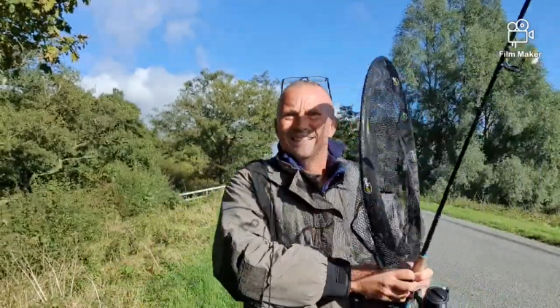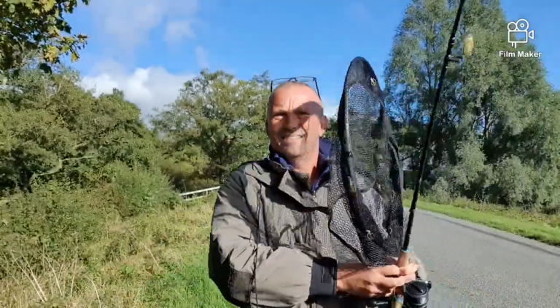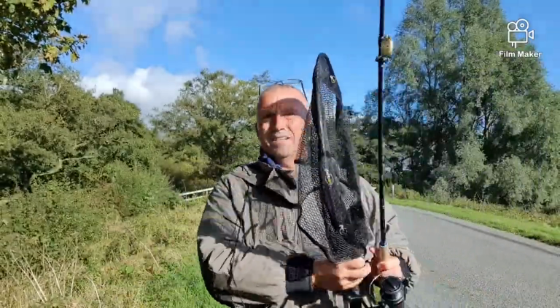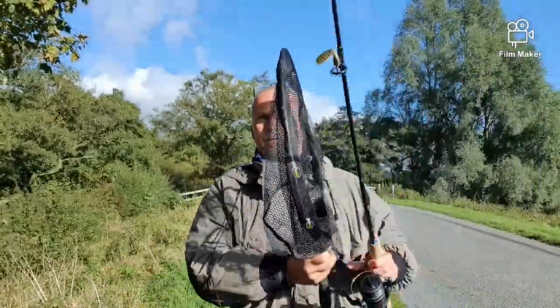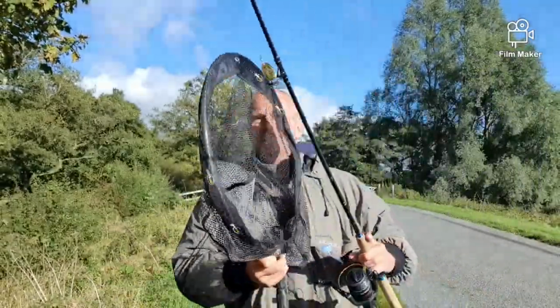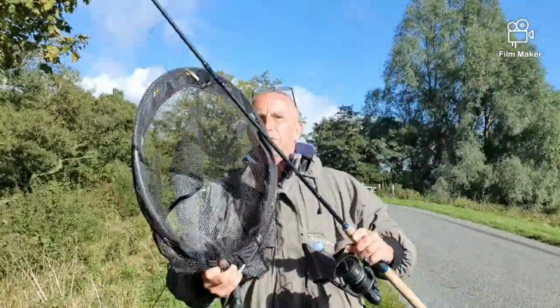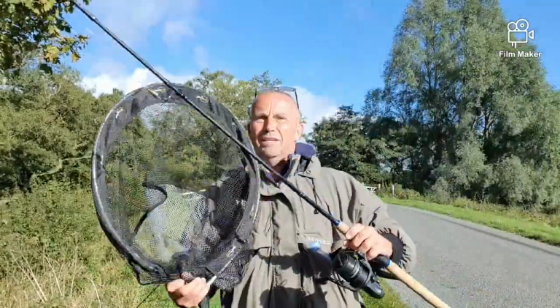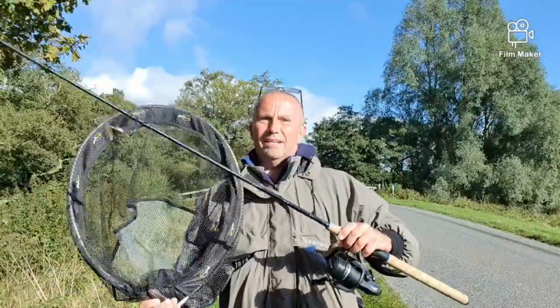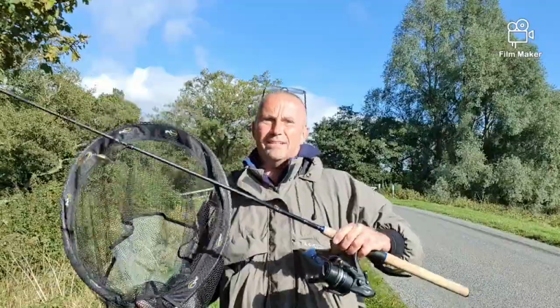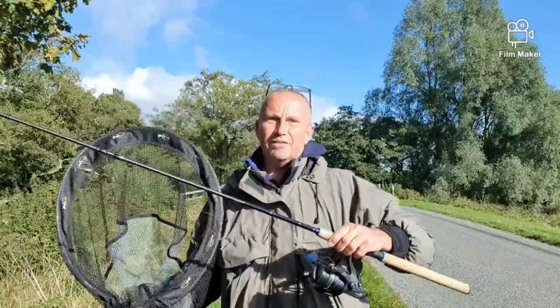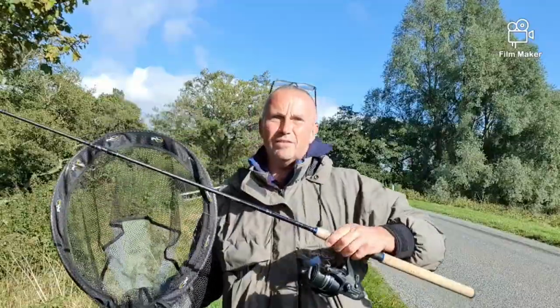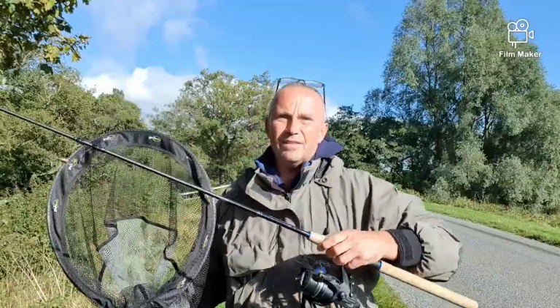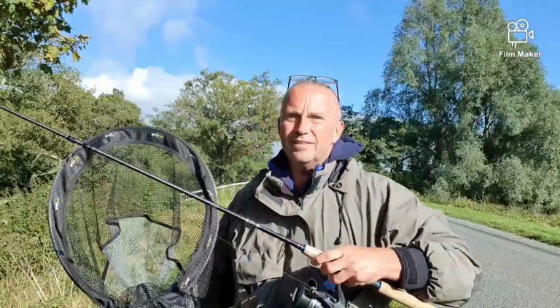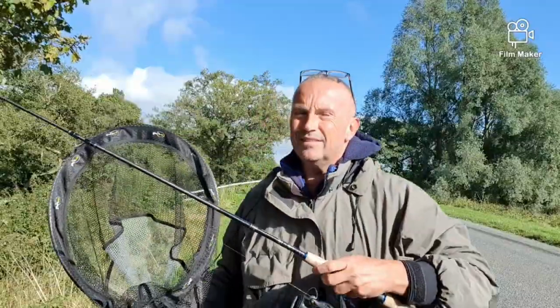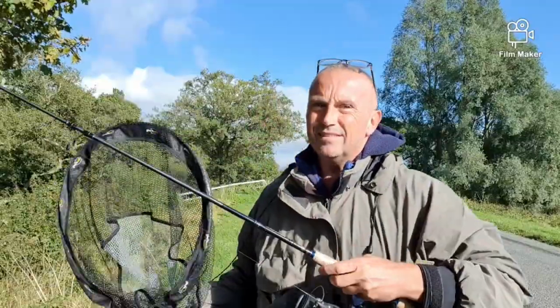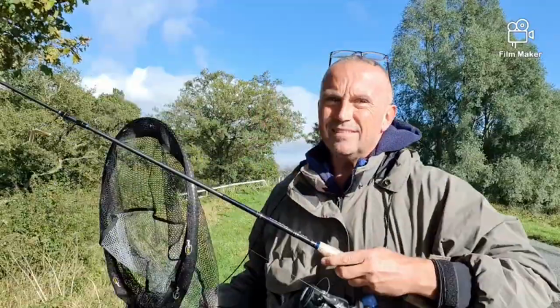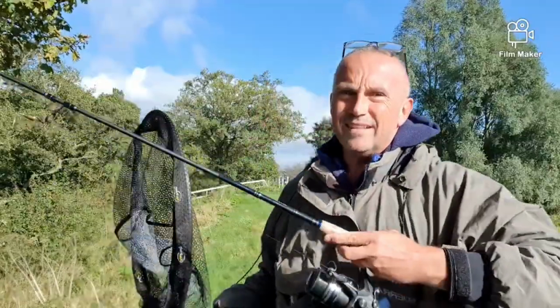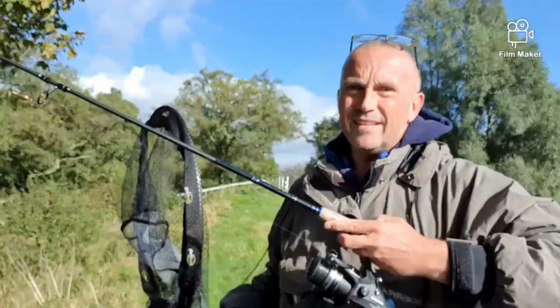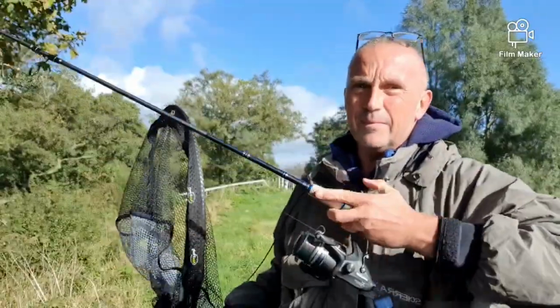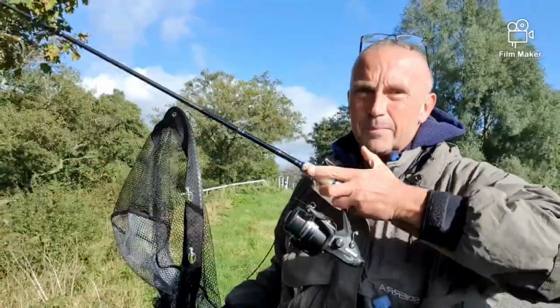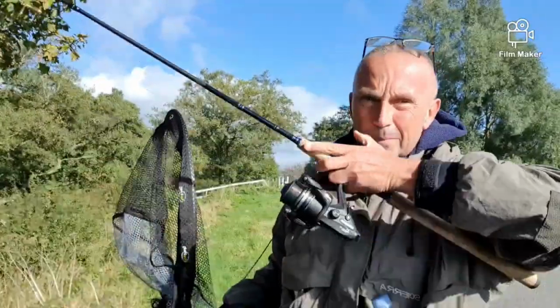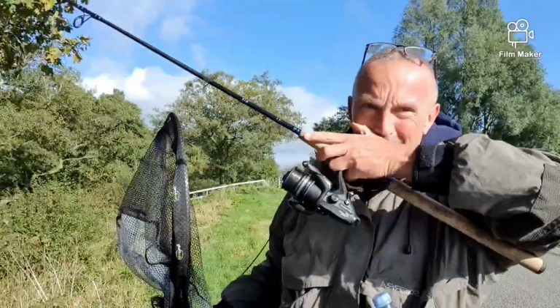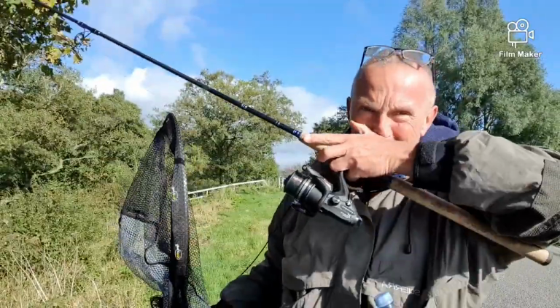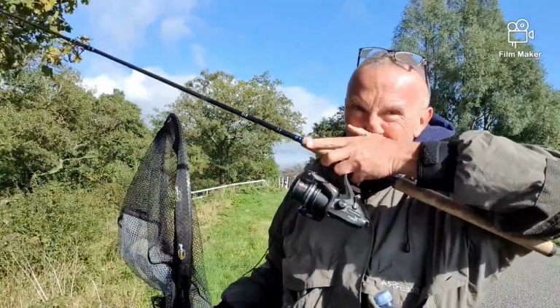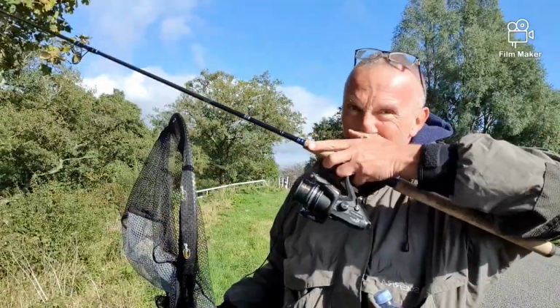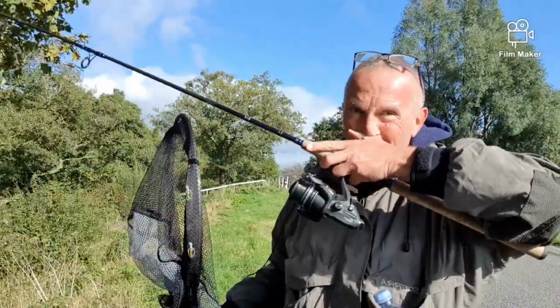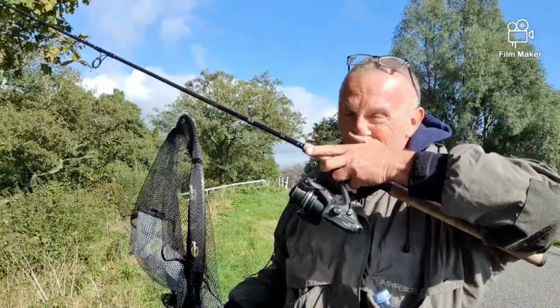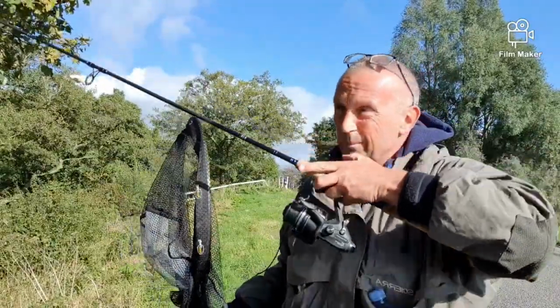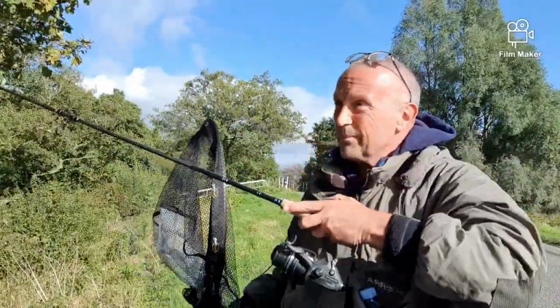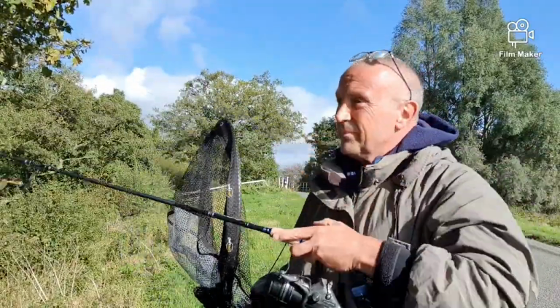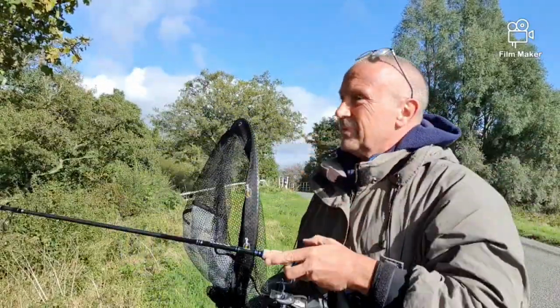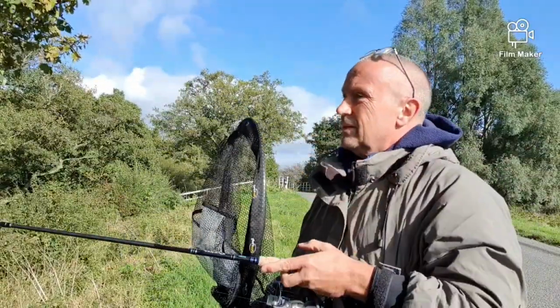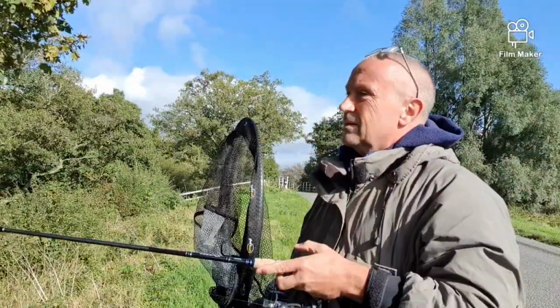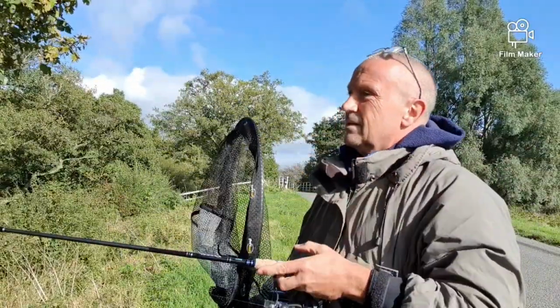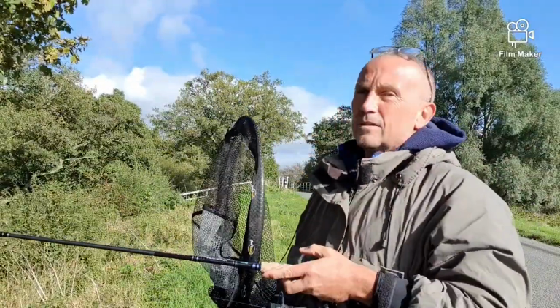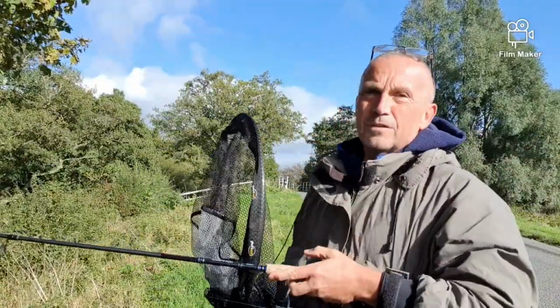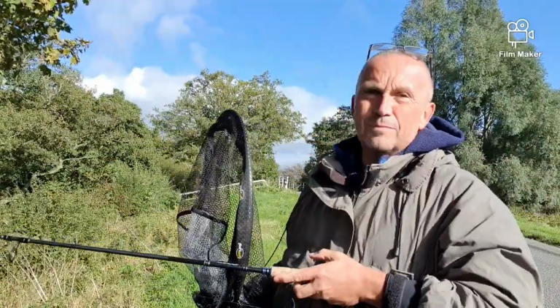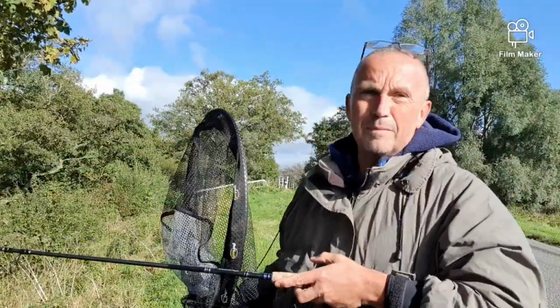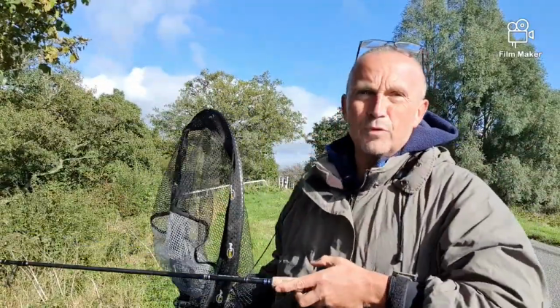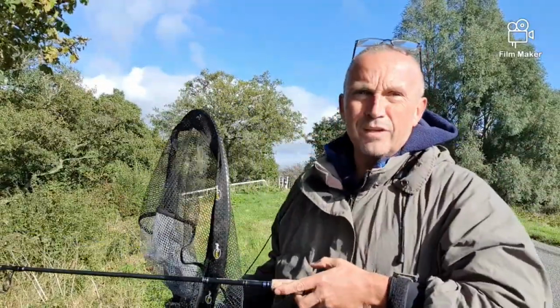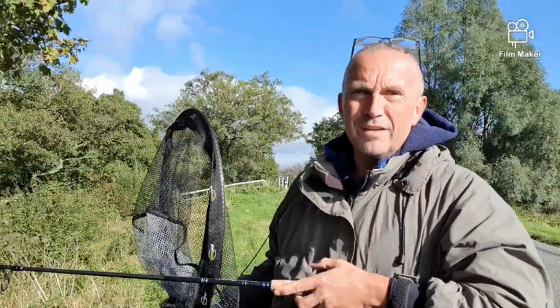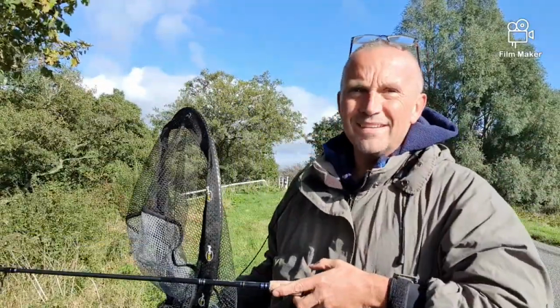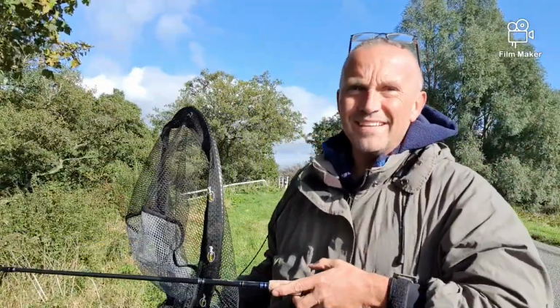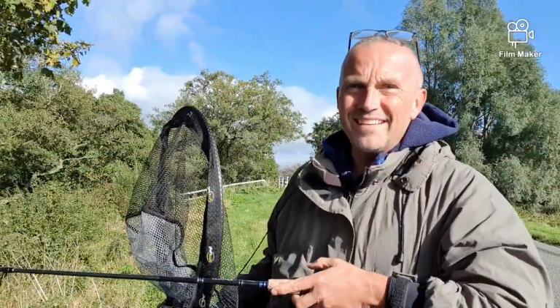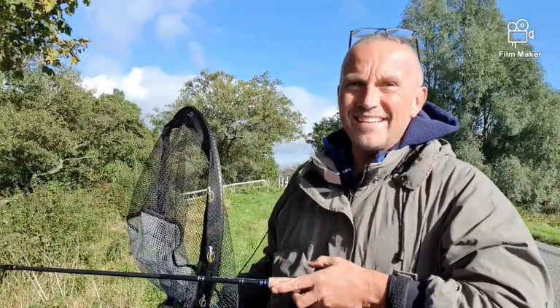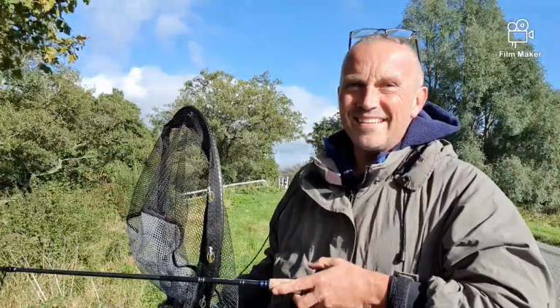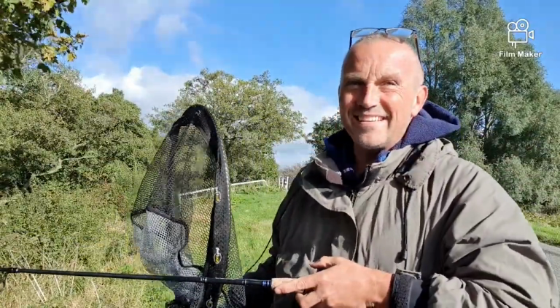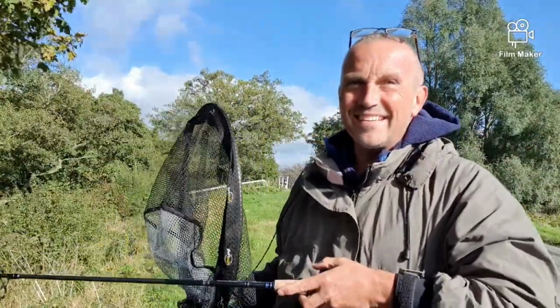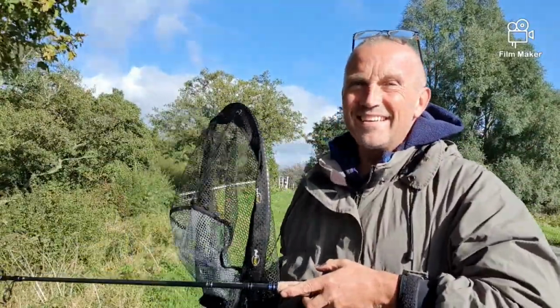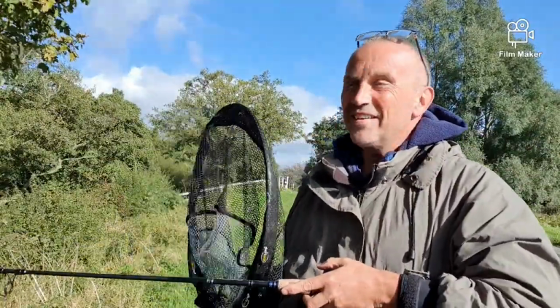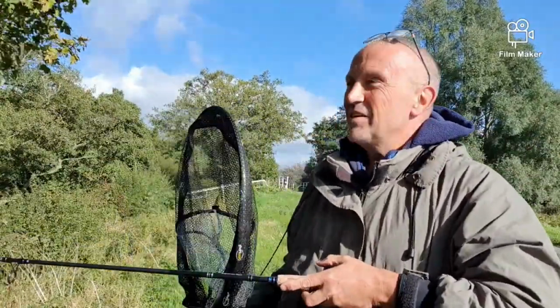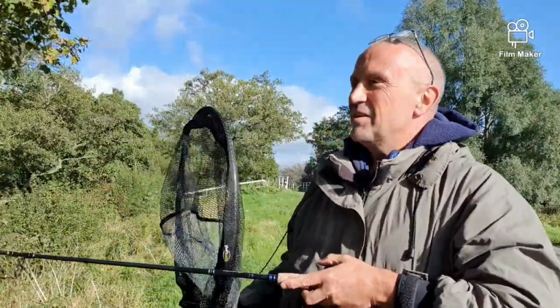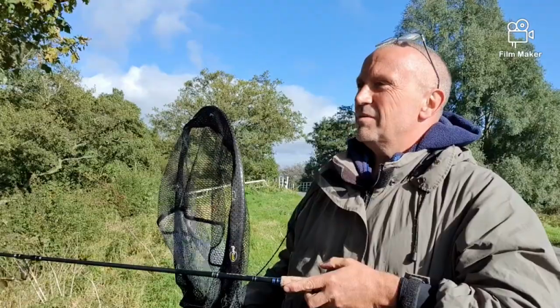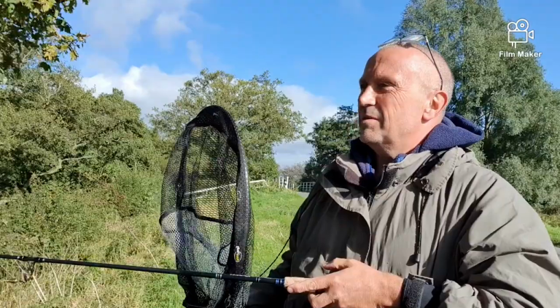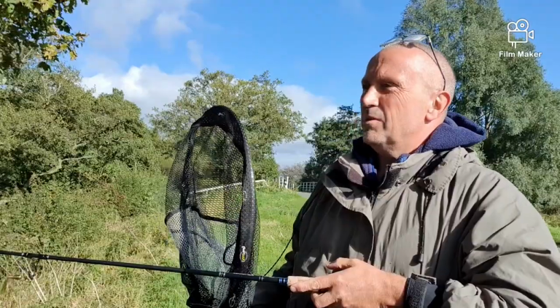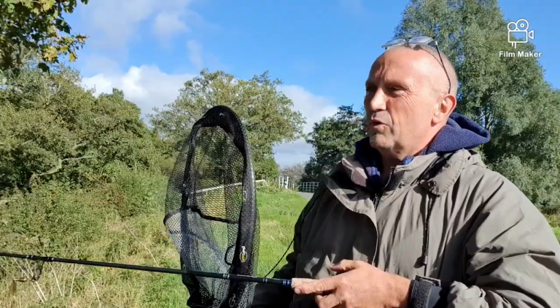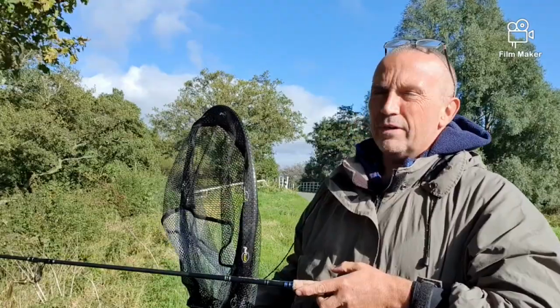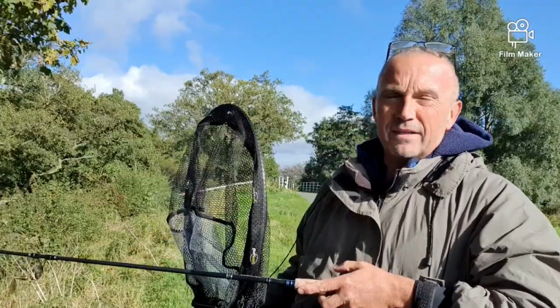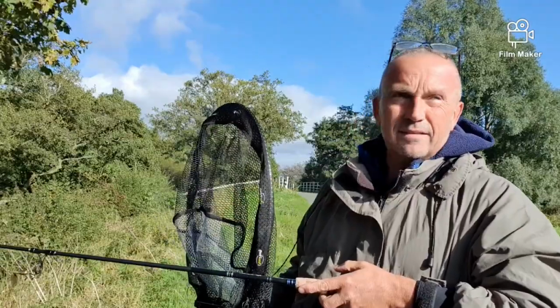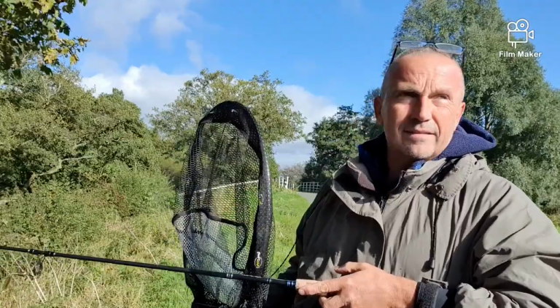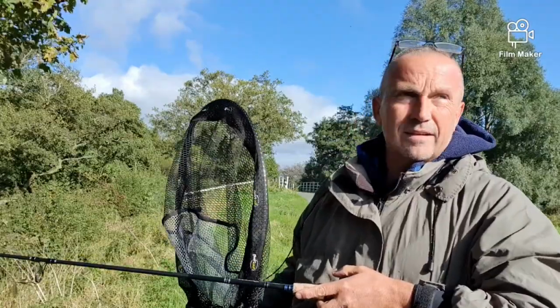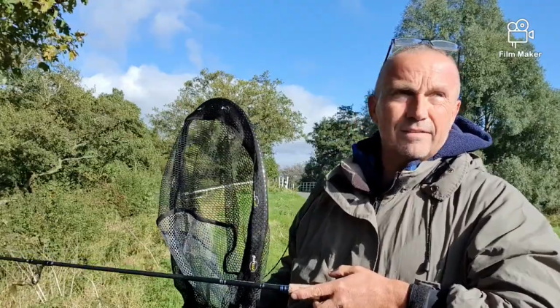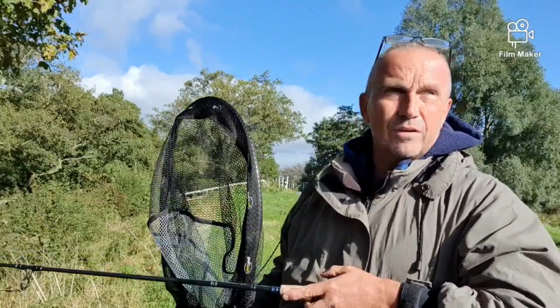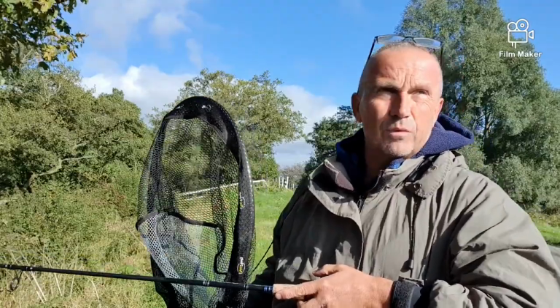Right, well here we are — the river. It's a bit muddy. A bit more rain than I thought.